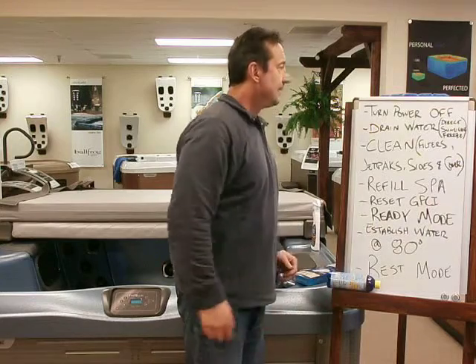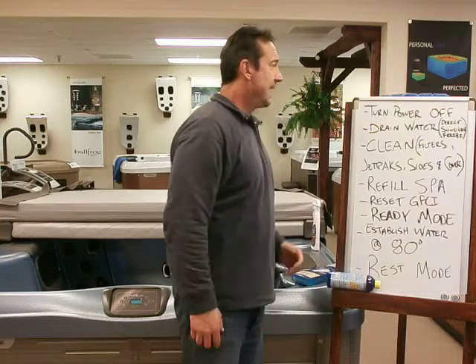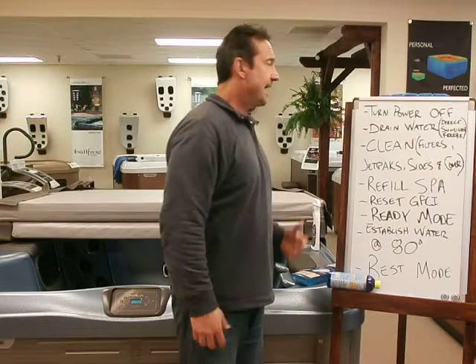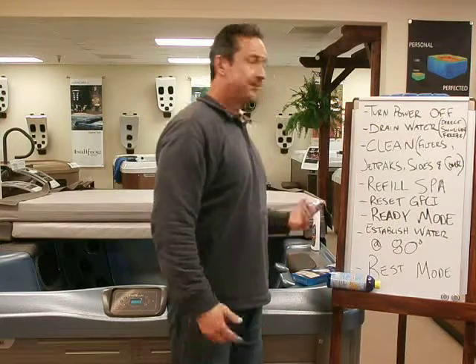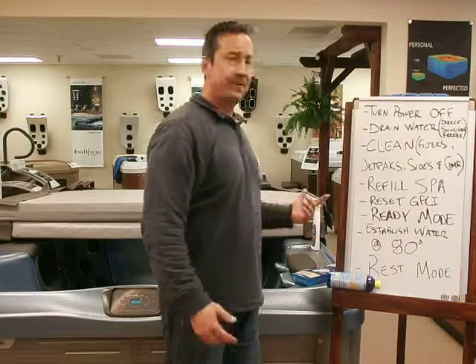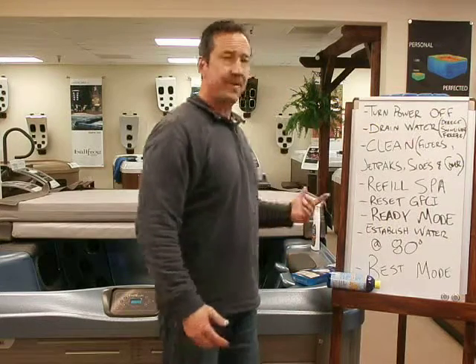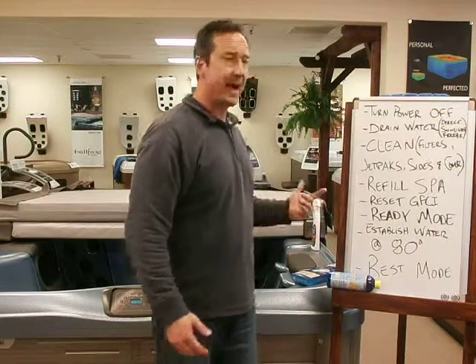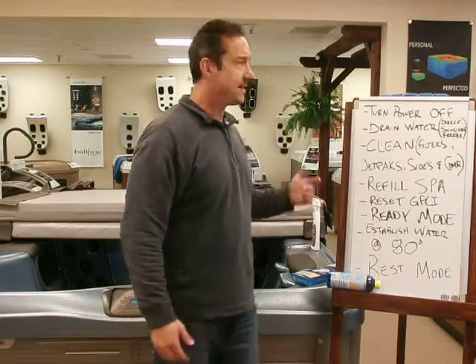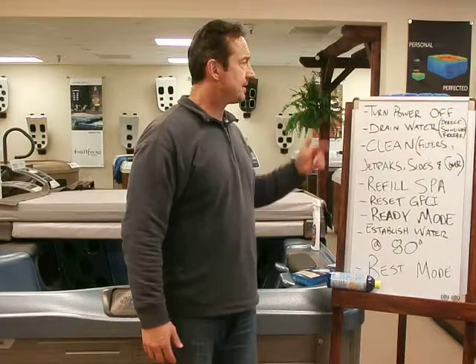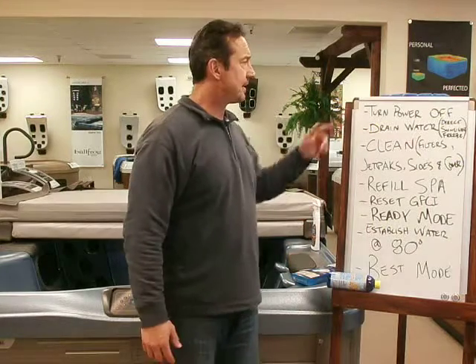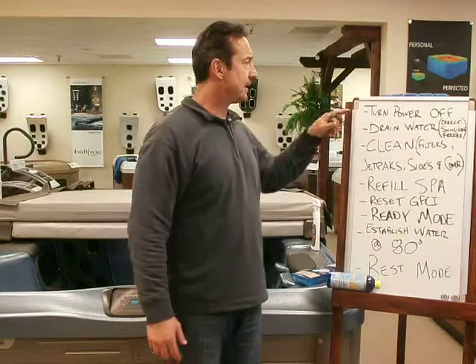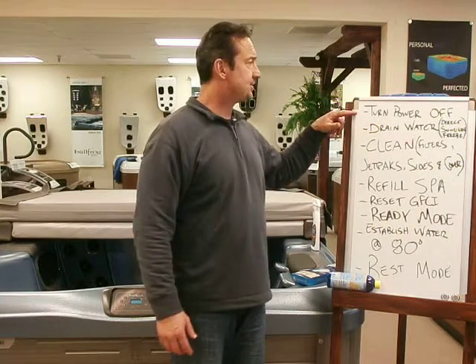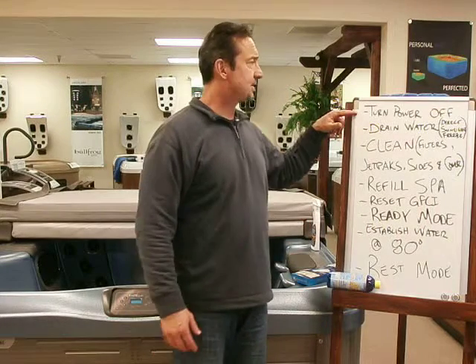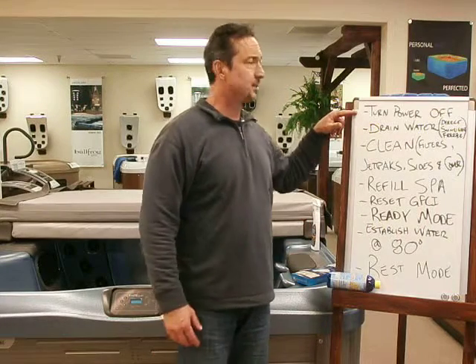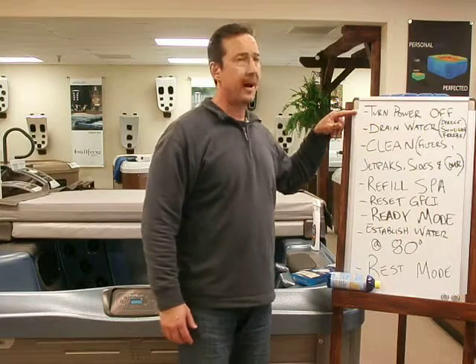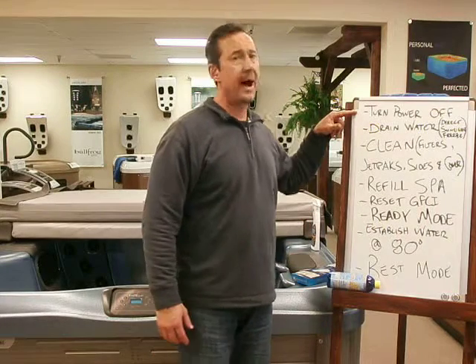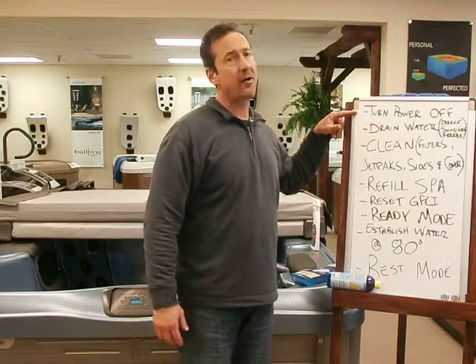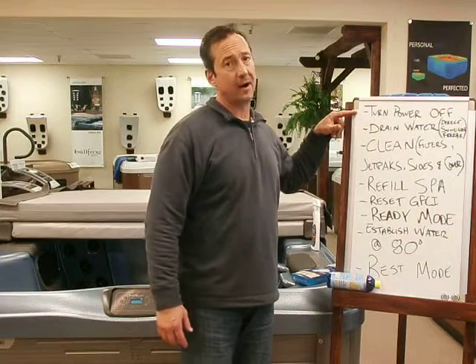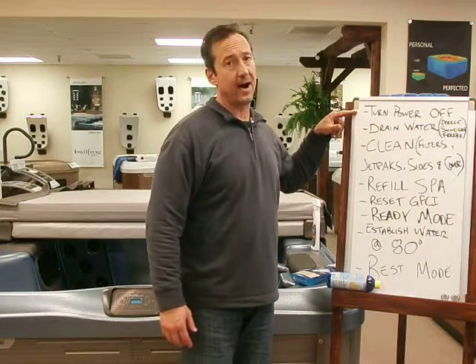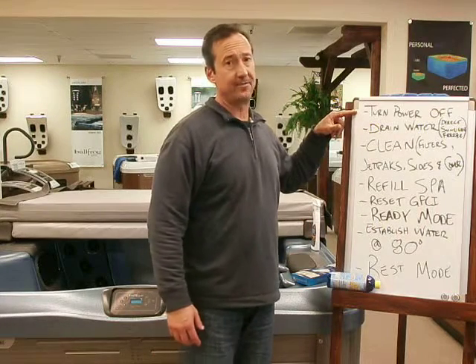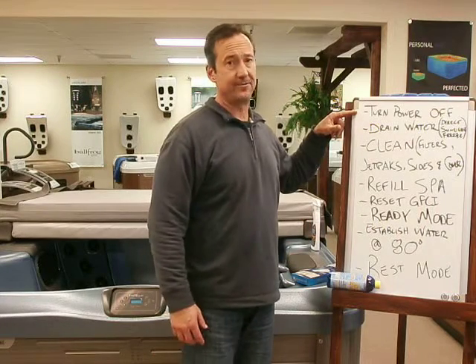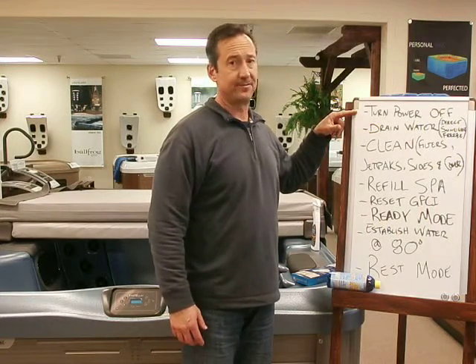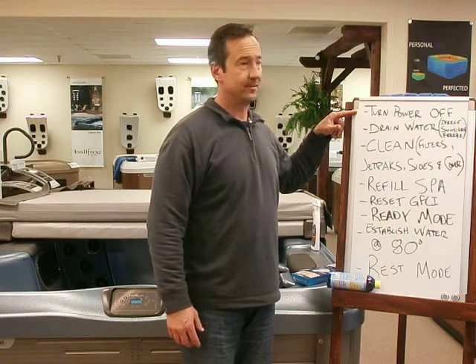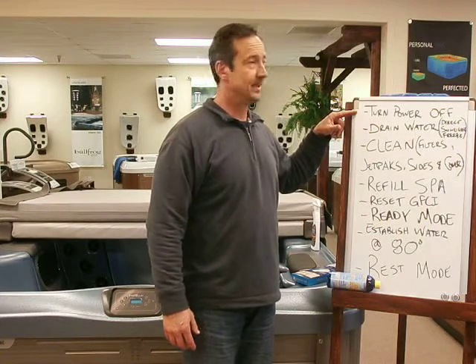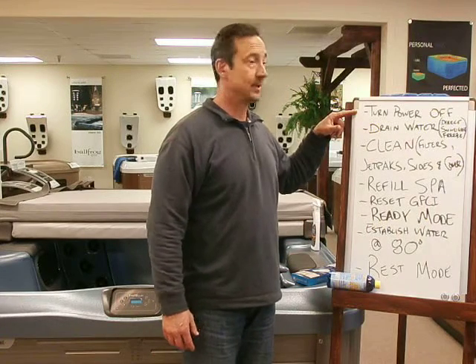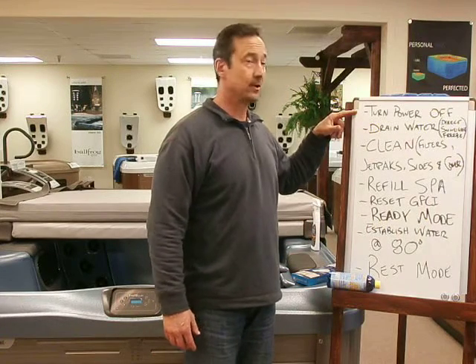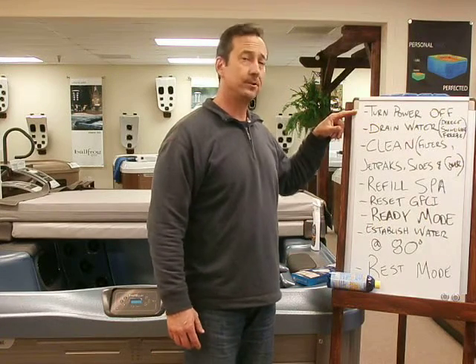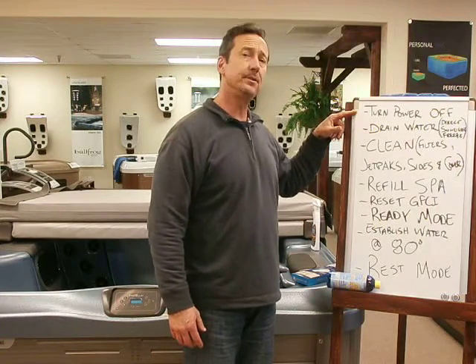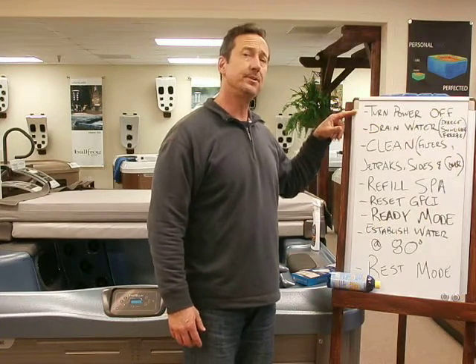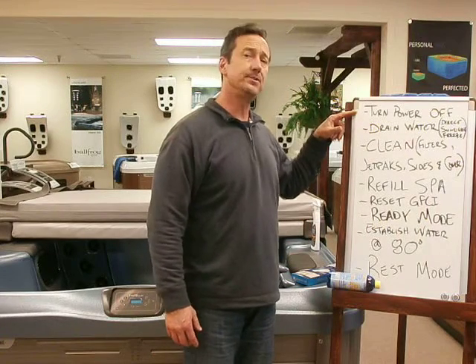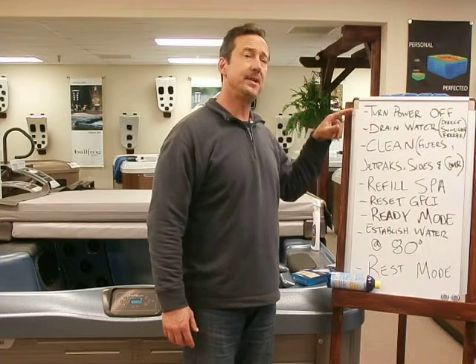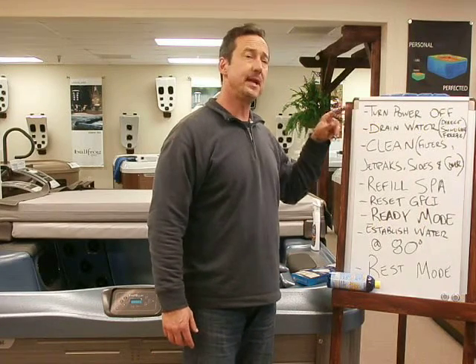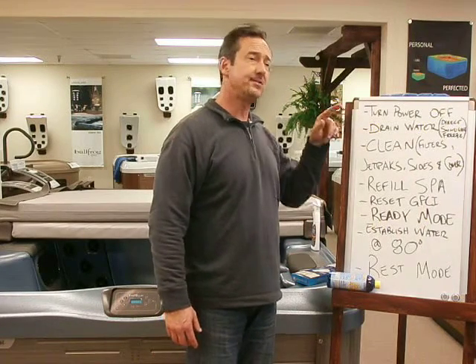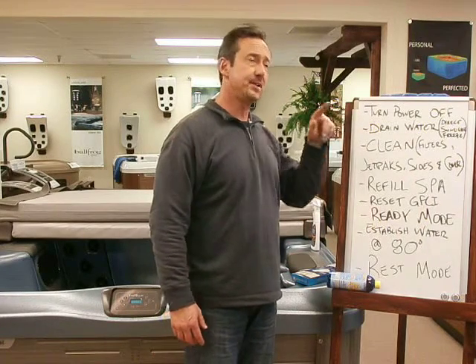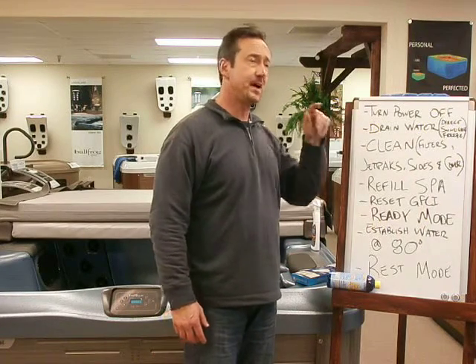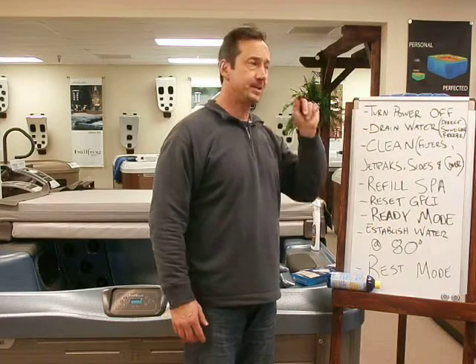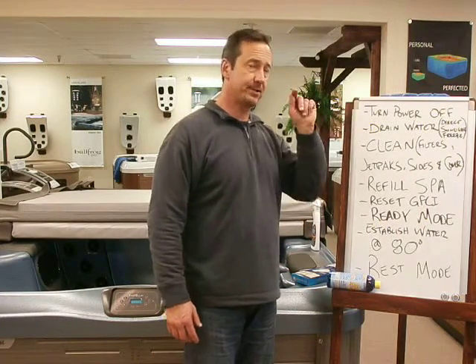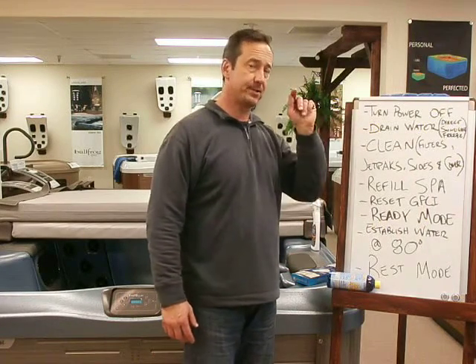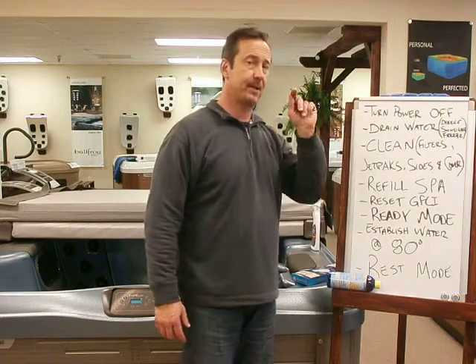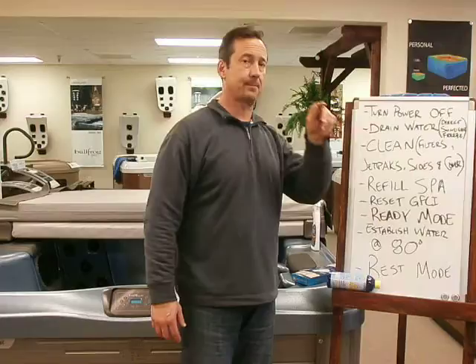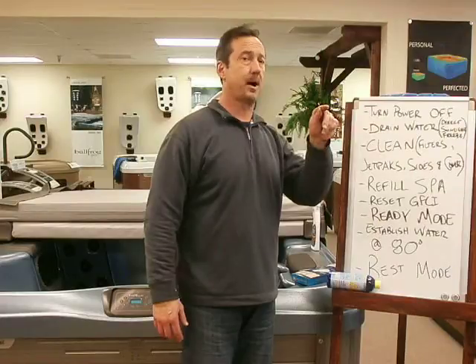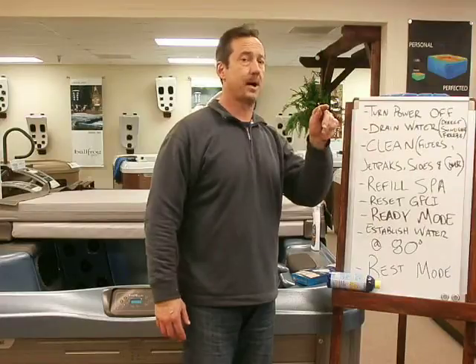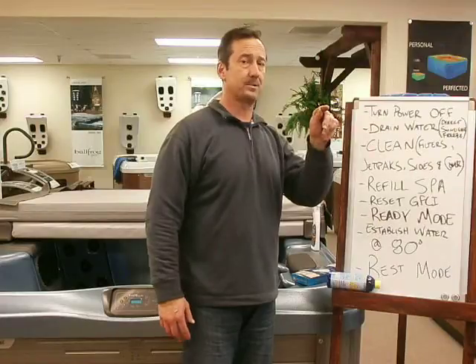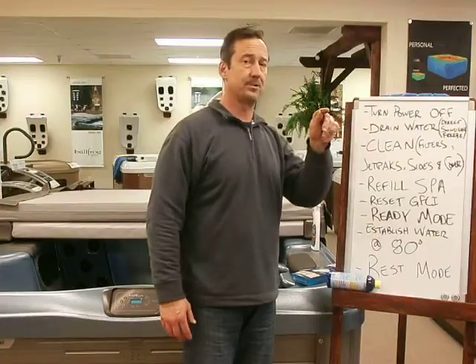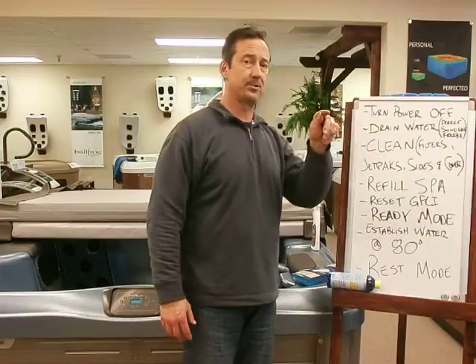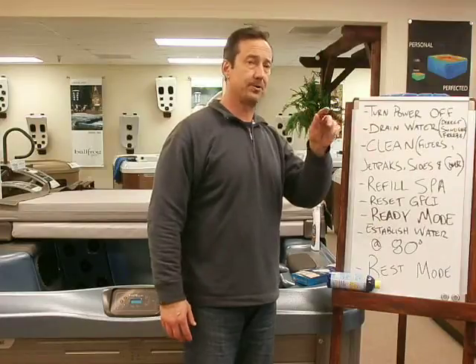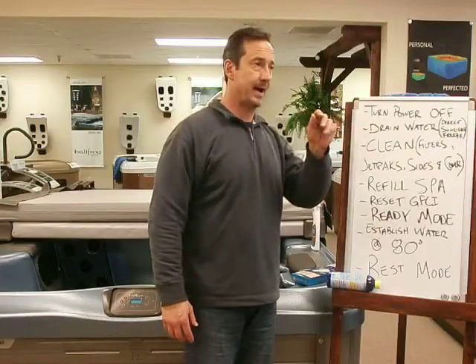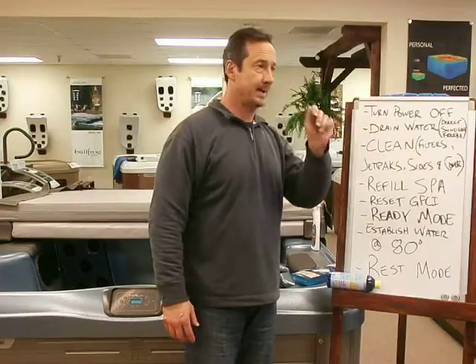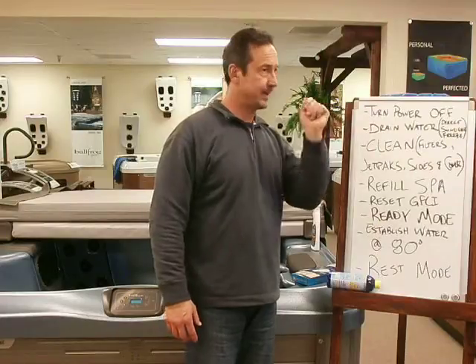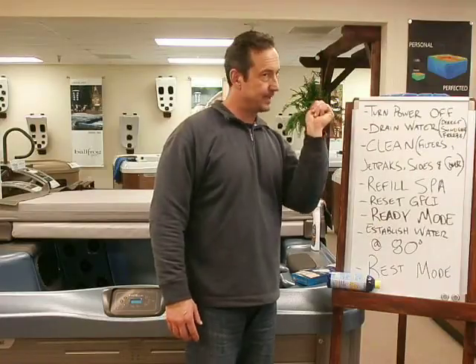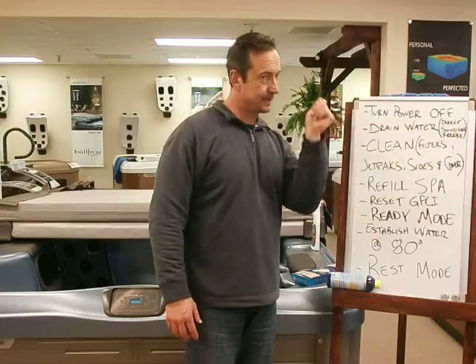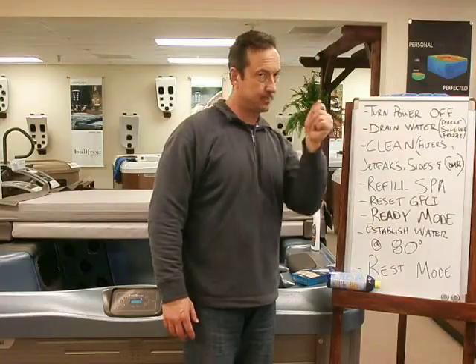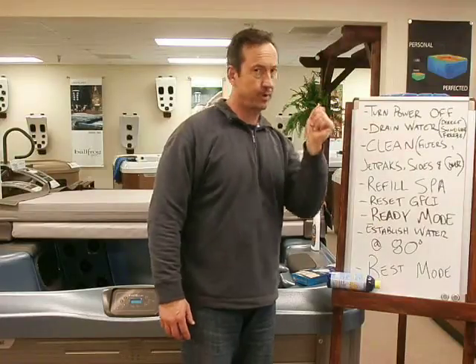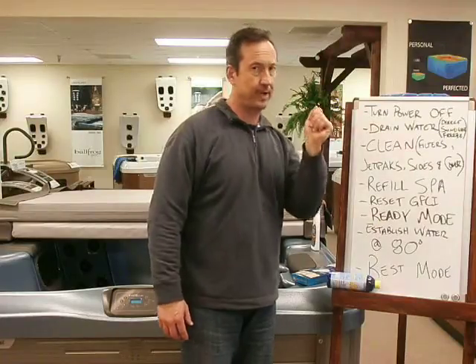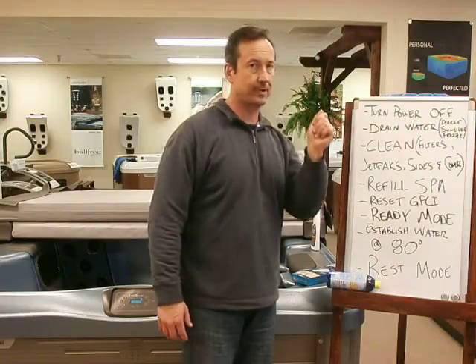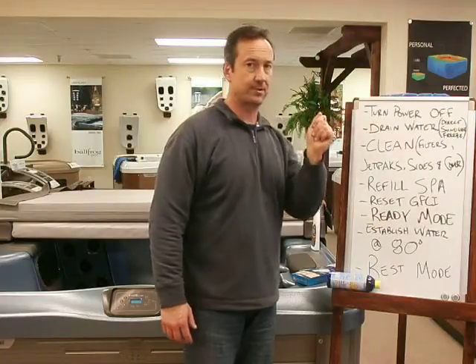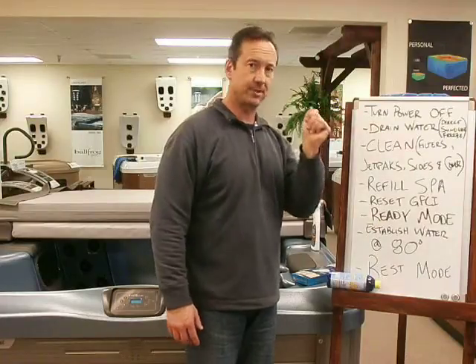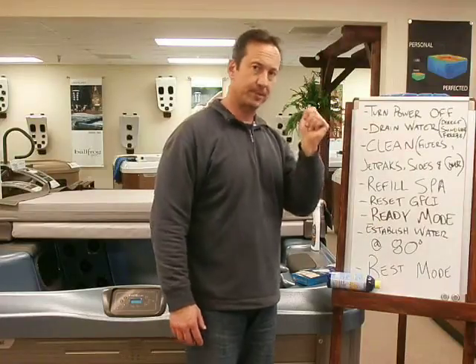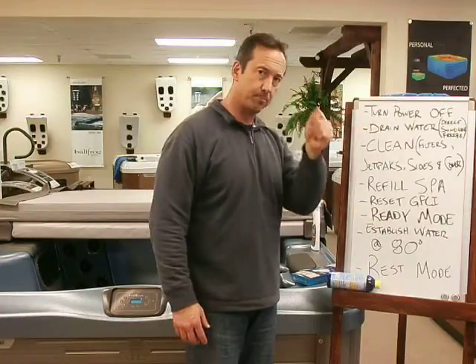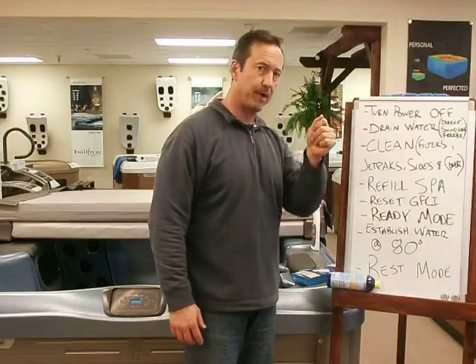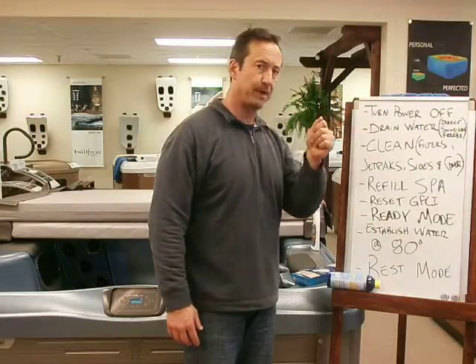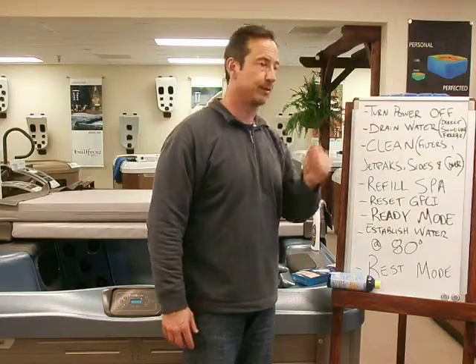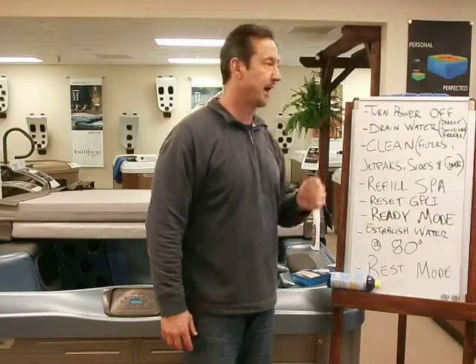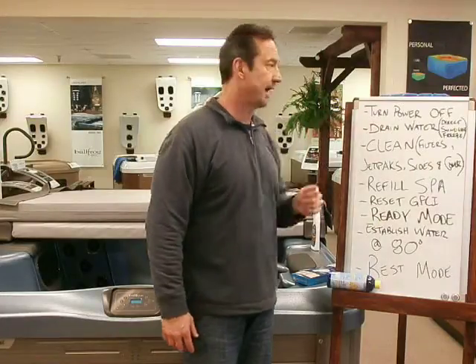After that, shut the power off. Go to the GFCI disconnect box to do that — hit the breaker, shut the breaker off.